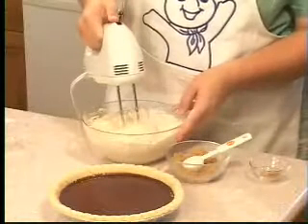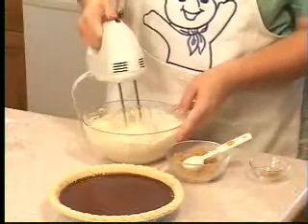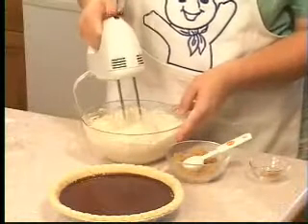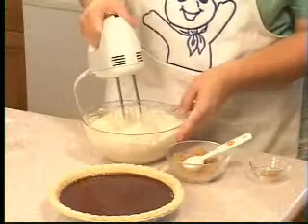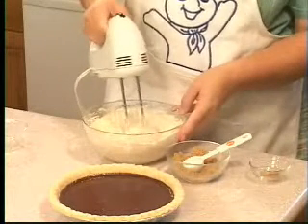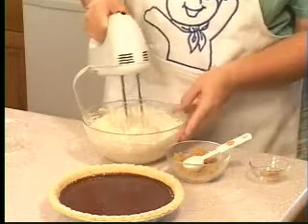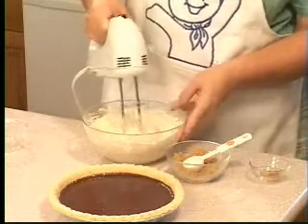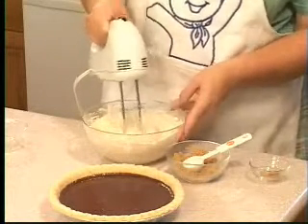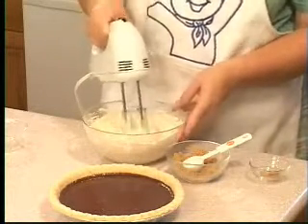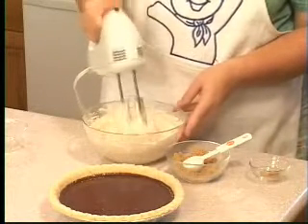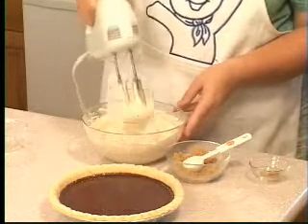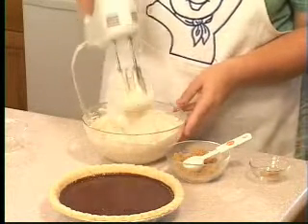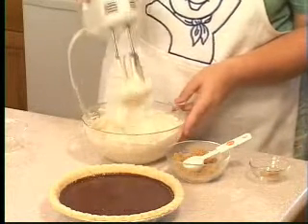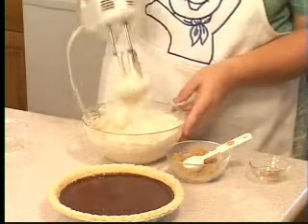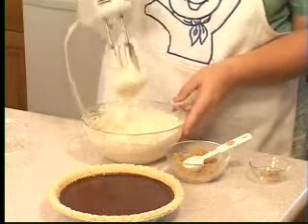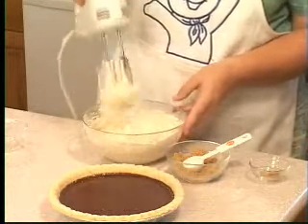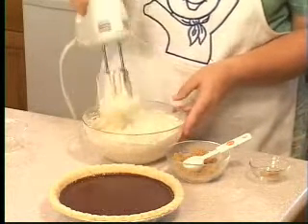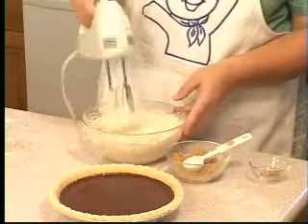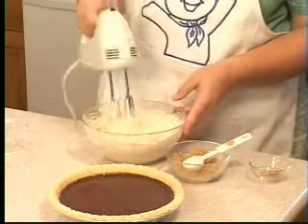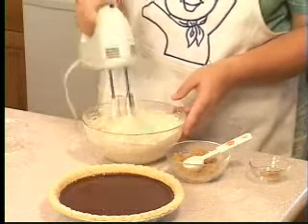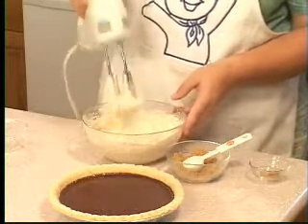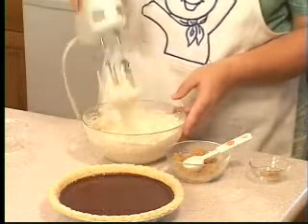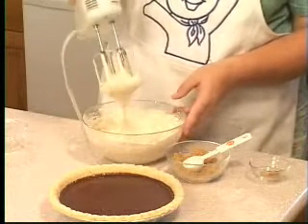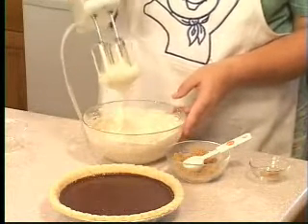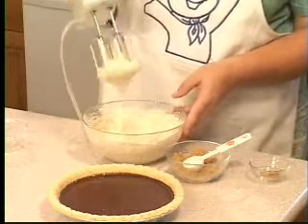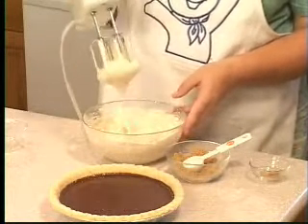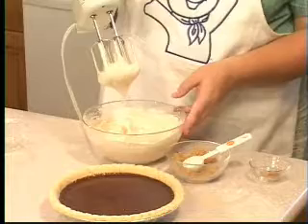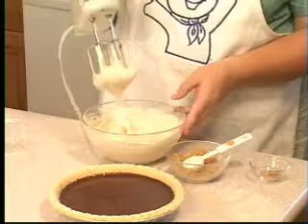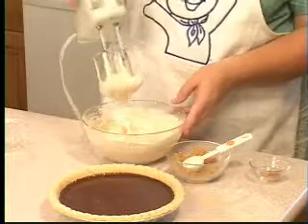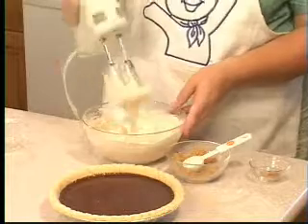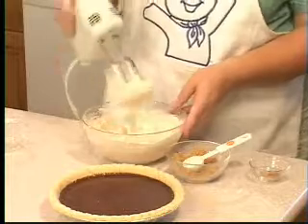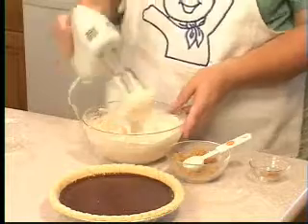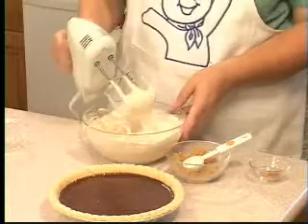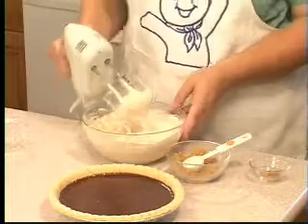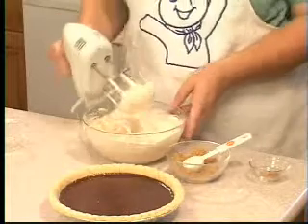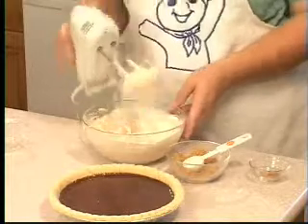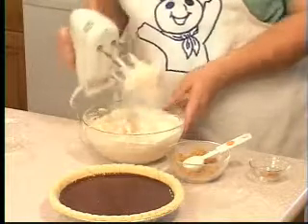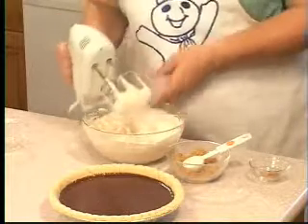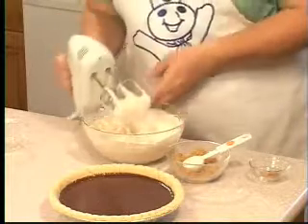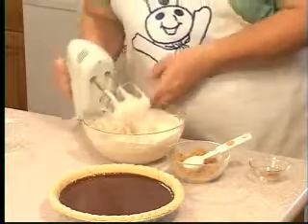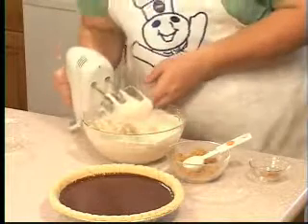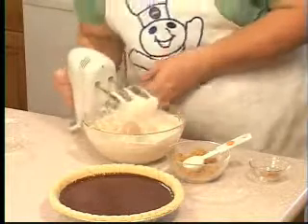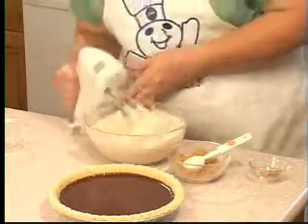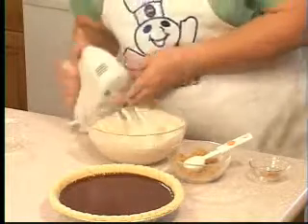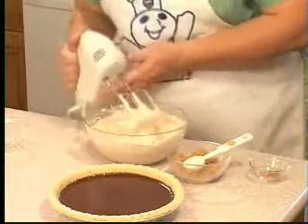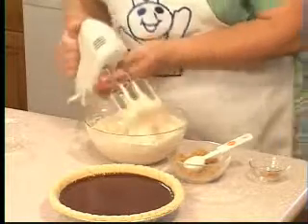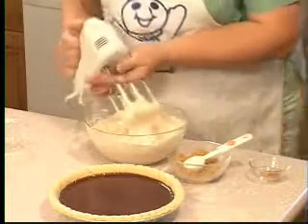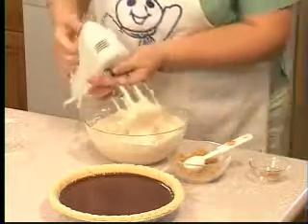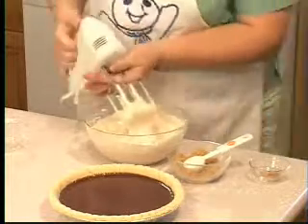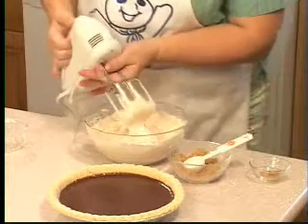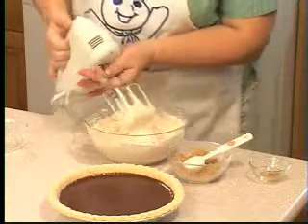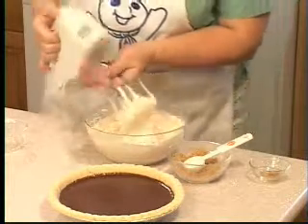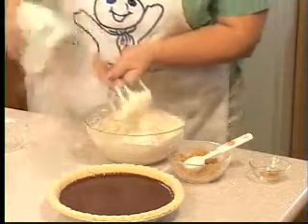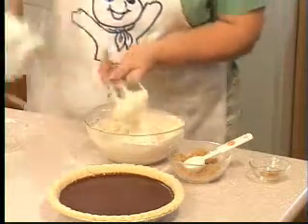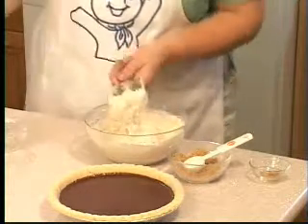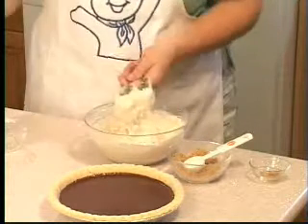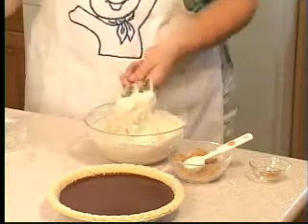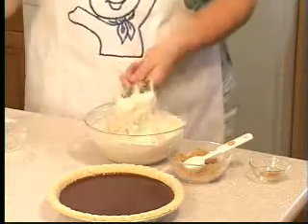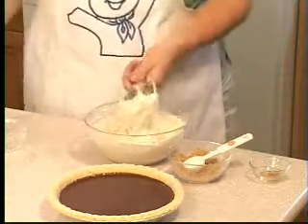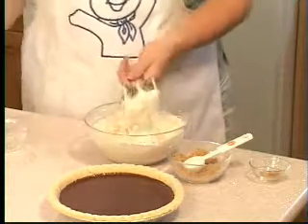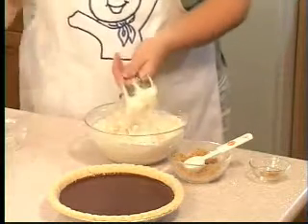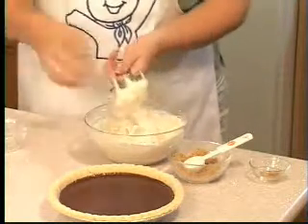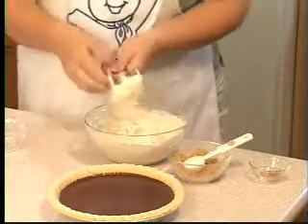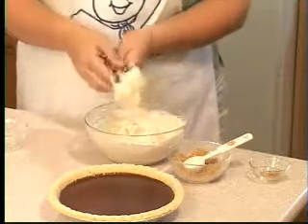Now you just want to beat it until stiff peaks form. You want to be careful not to over beat it. Now take your beaters out.